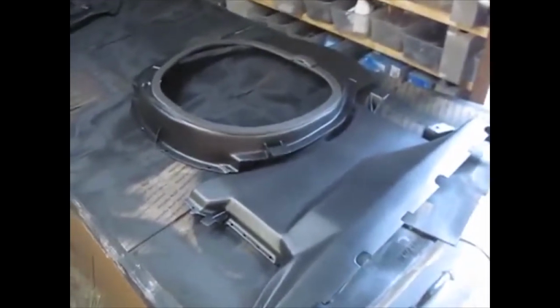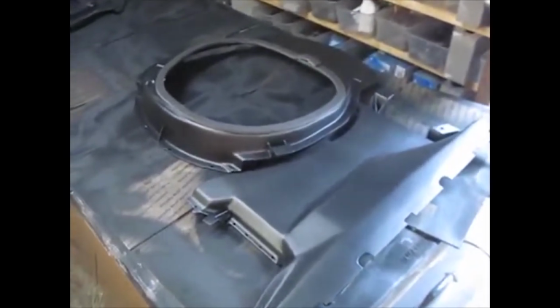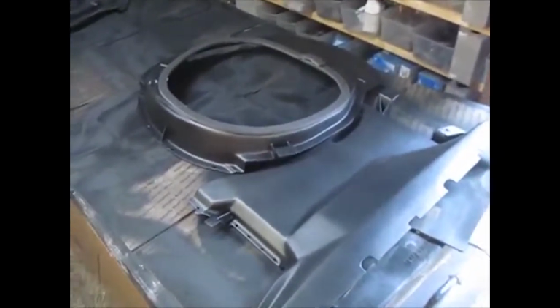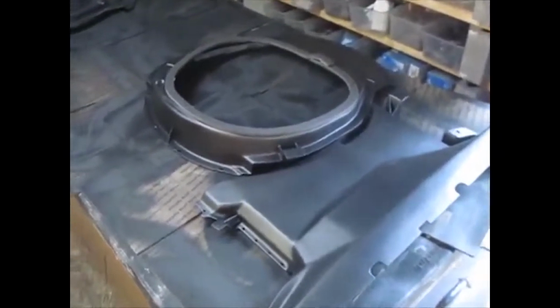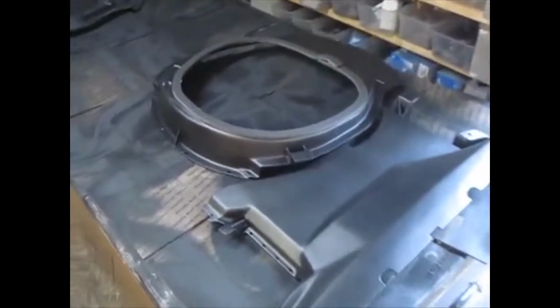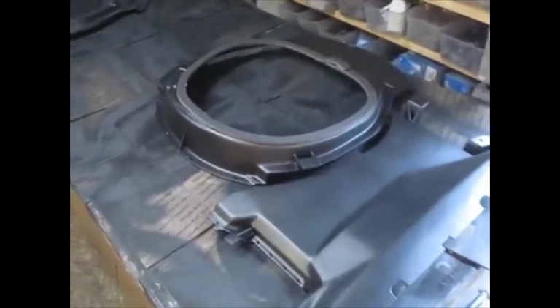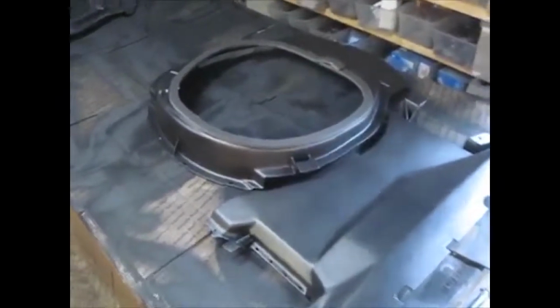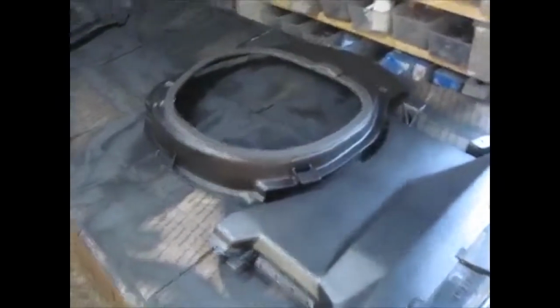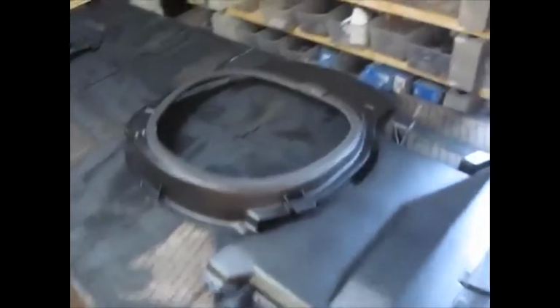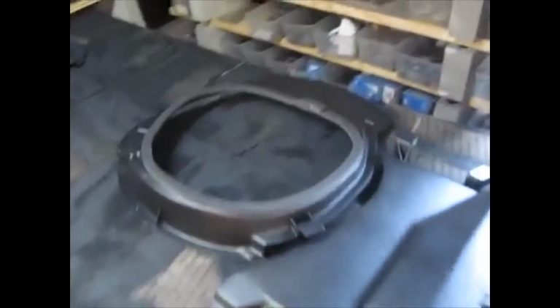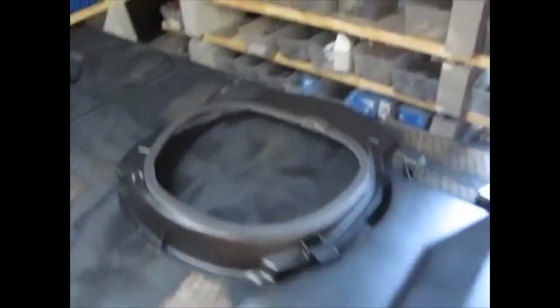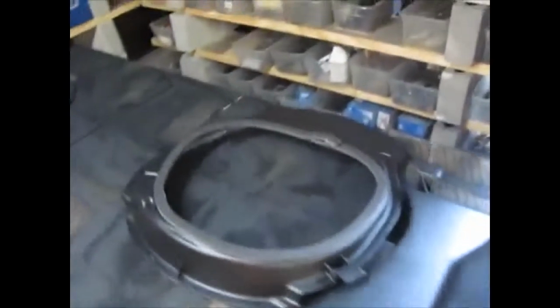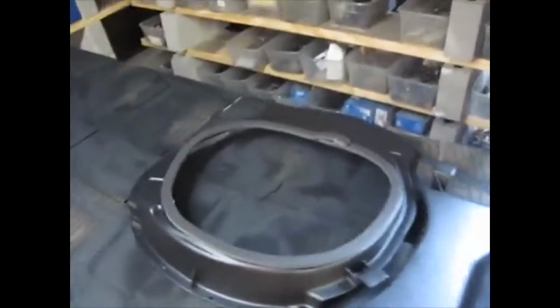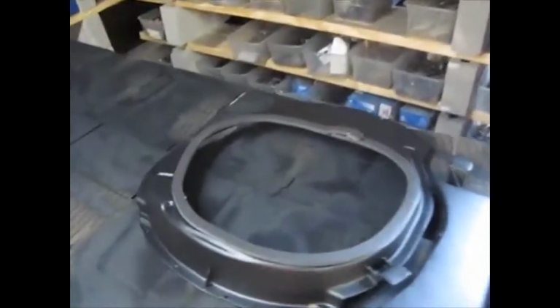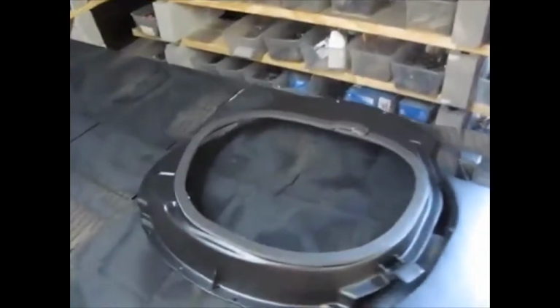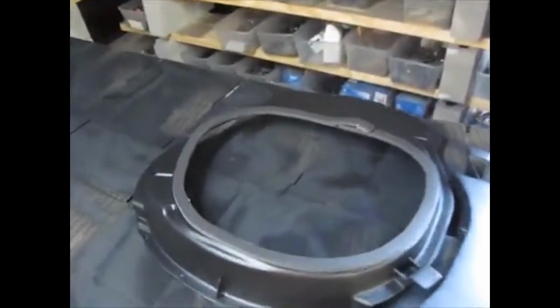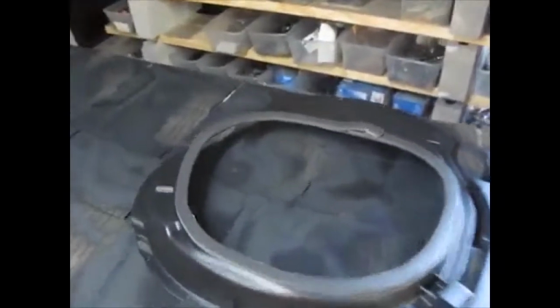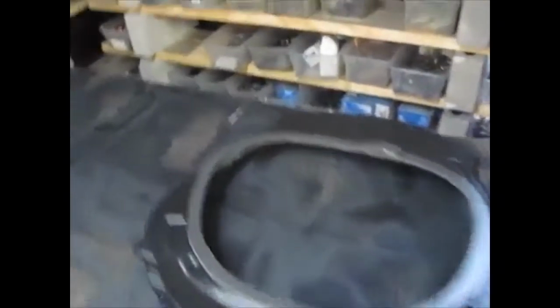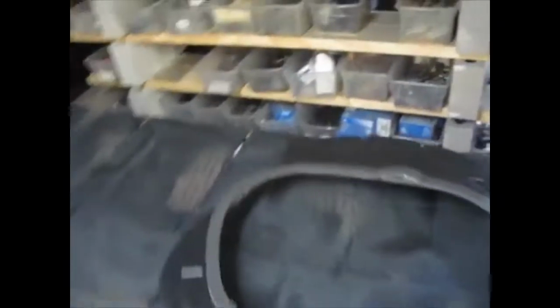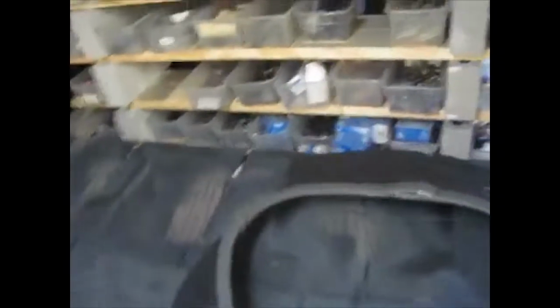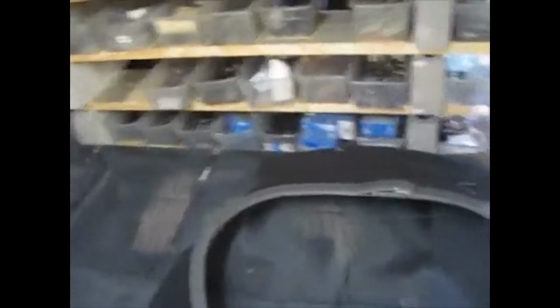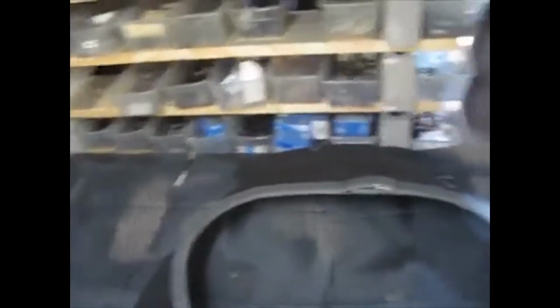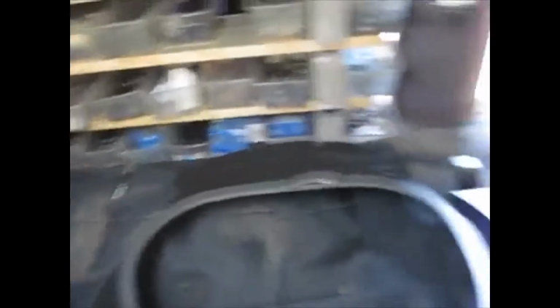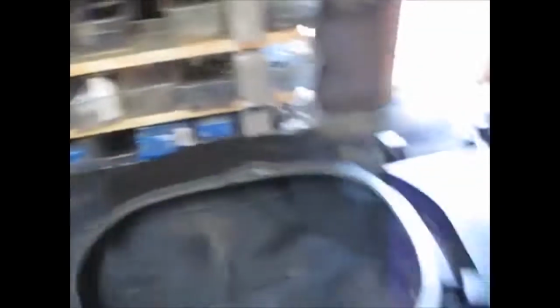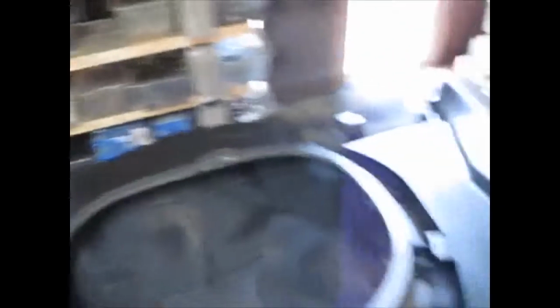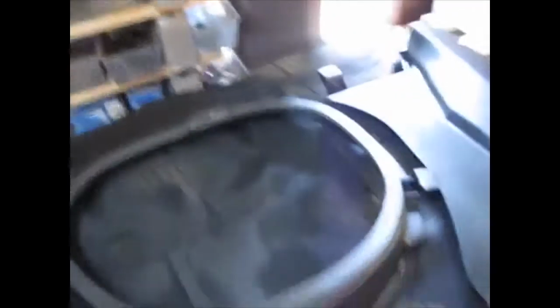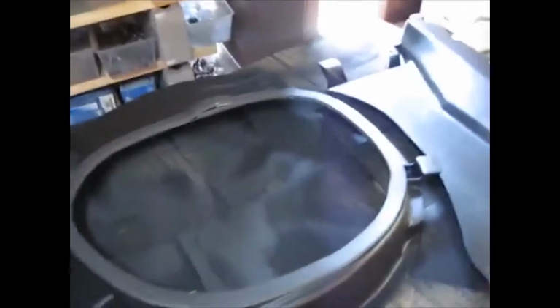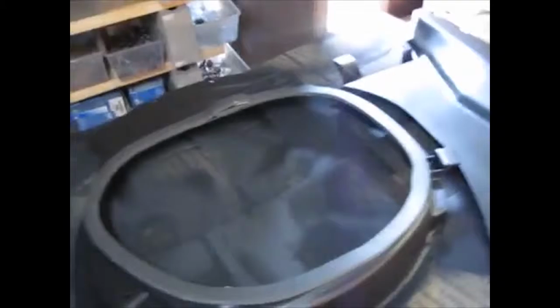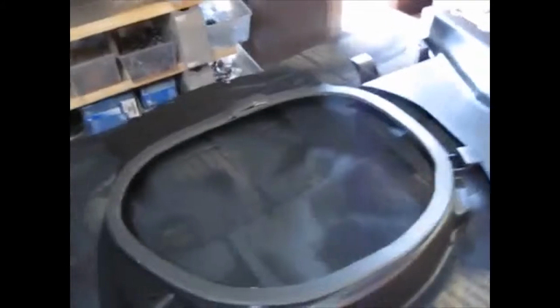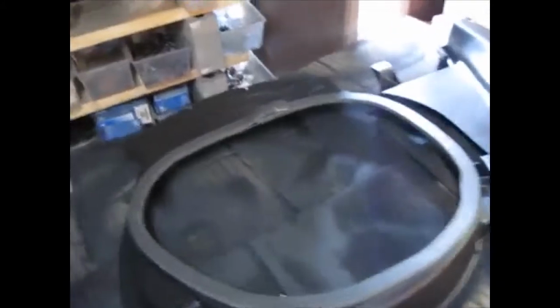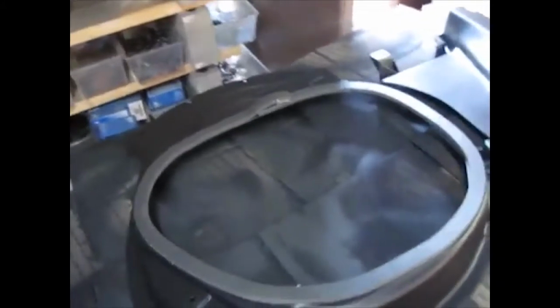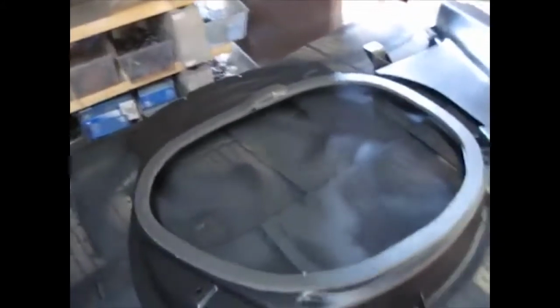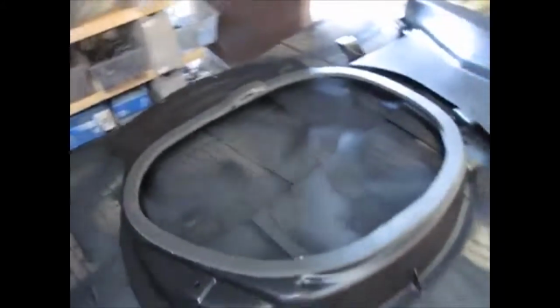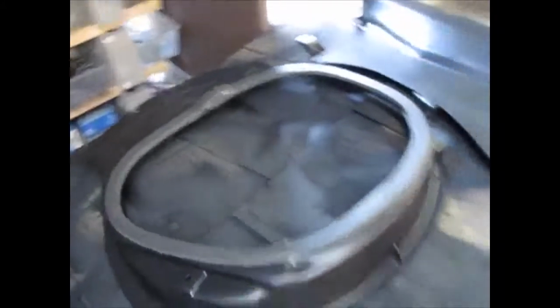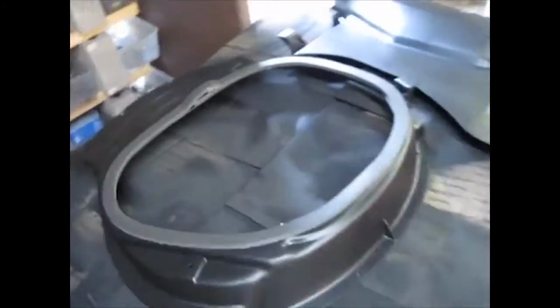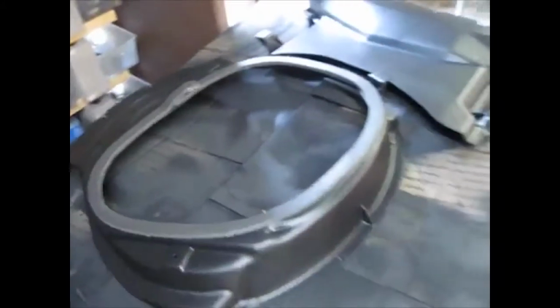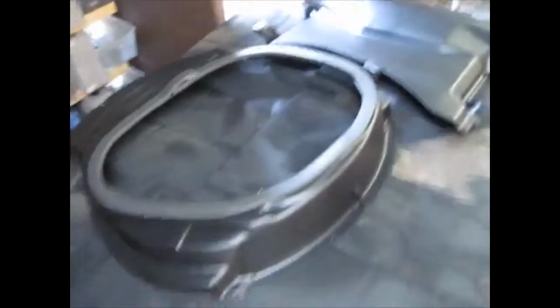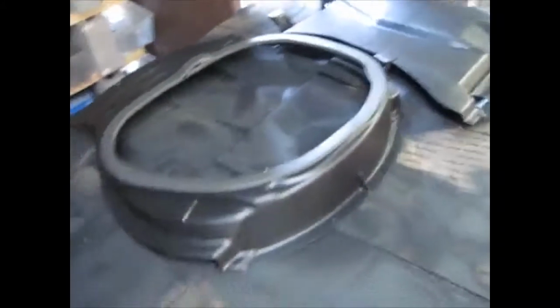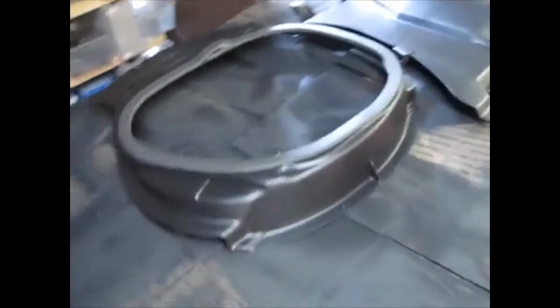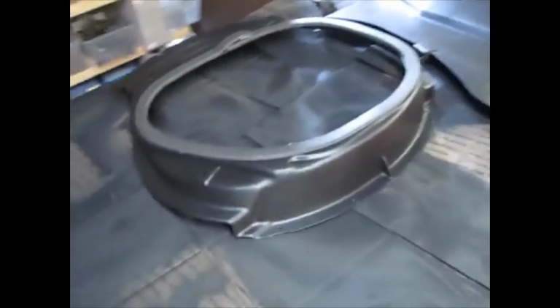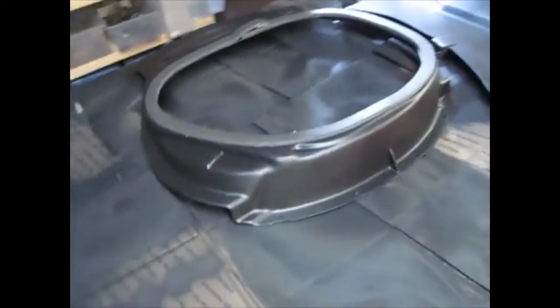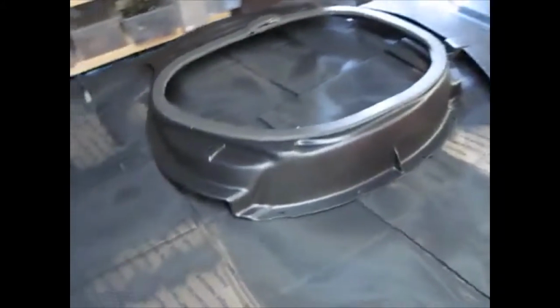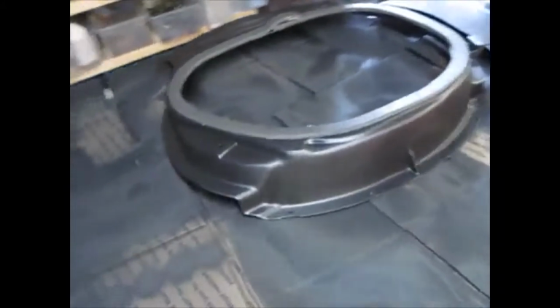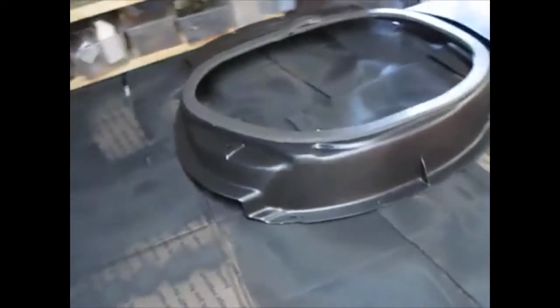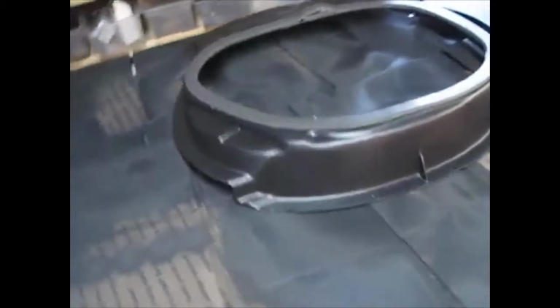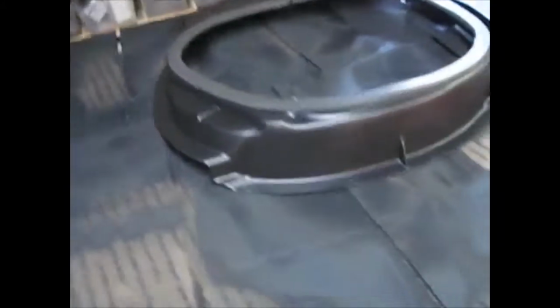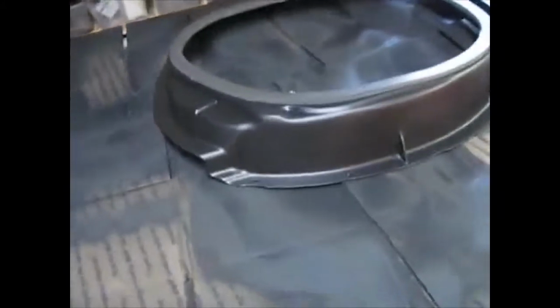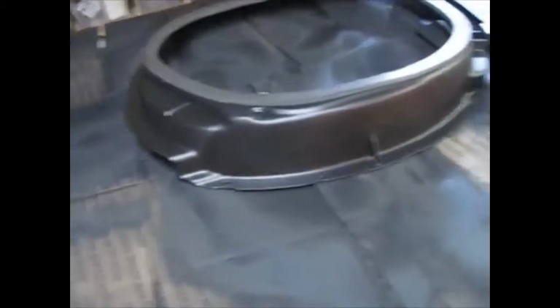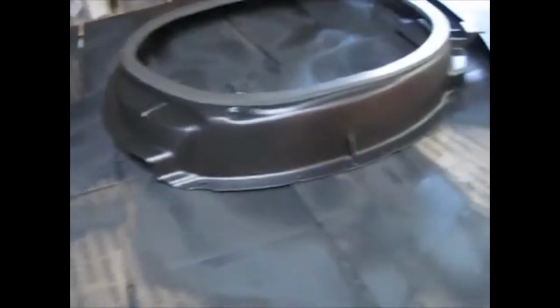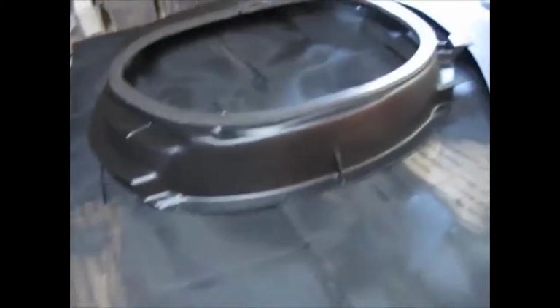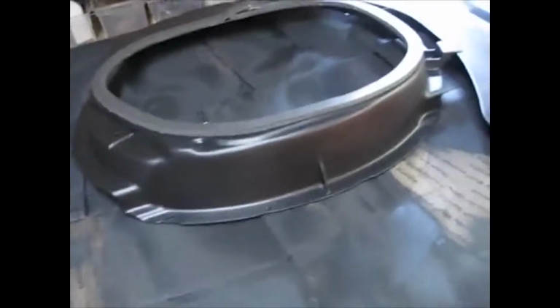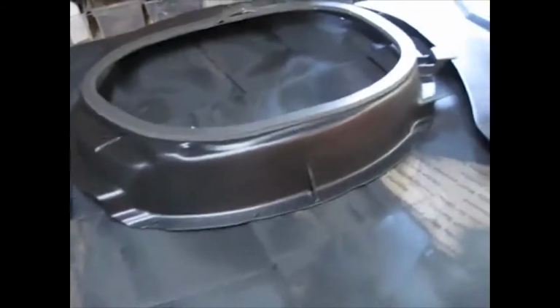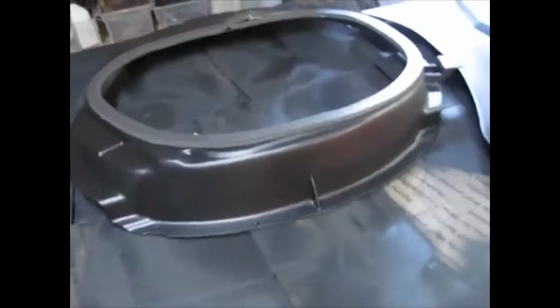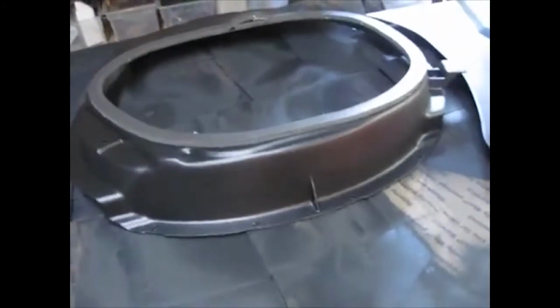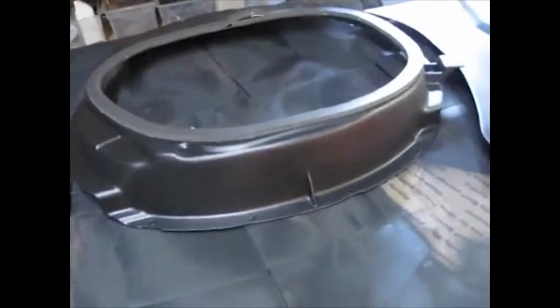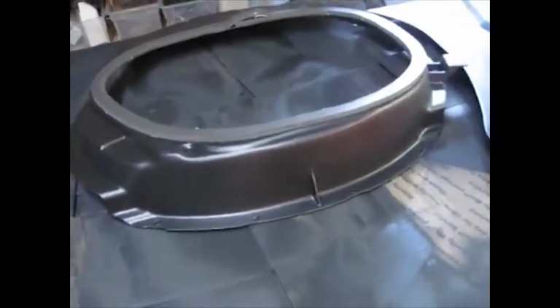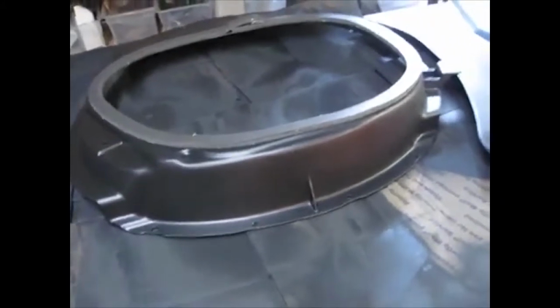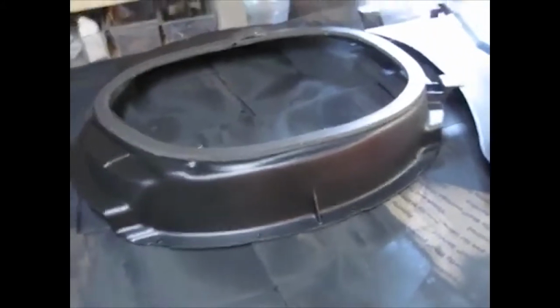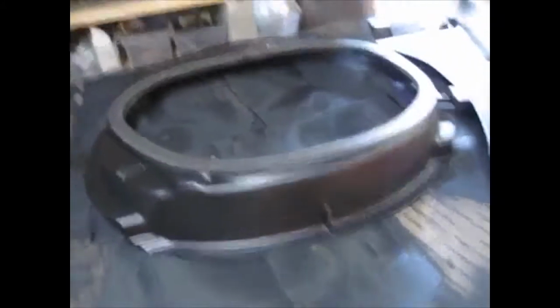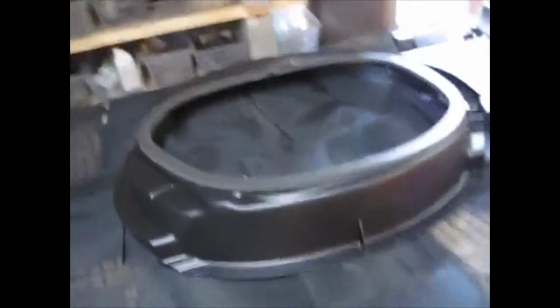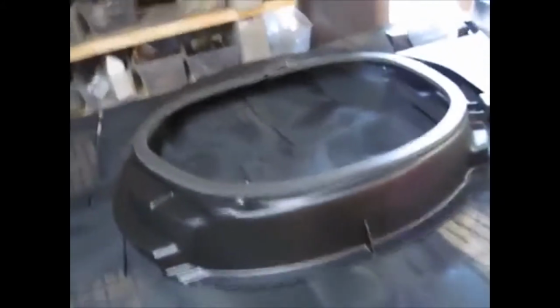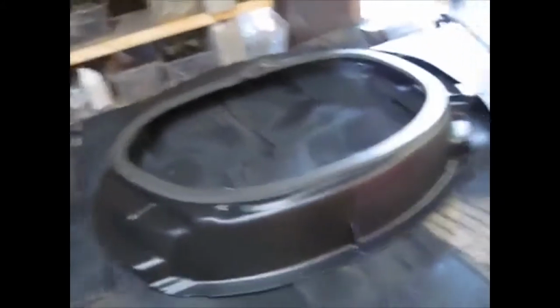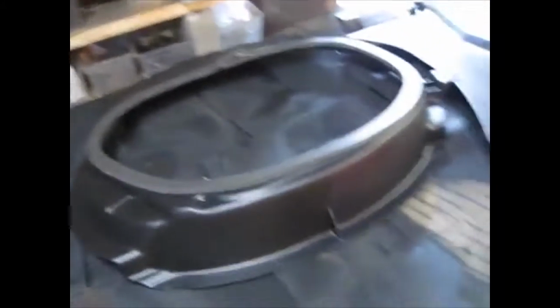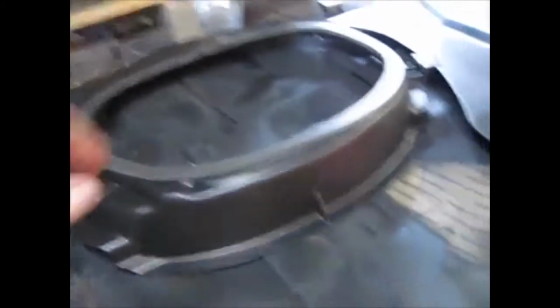A couple ducts — that's the center duct, just got its top seal on, getting ready for a sticker.